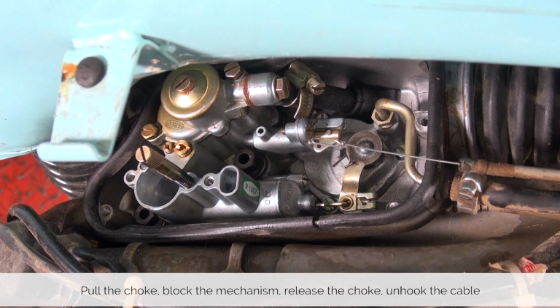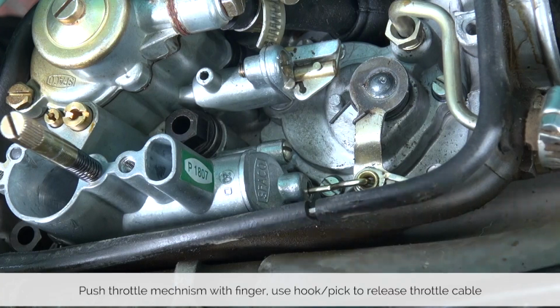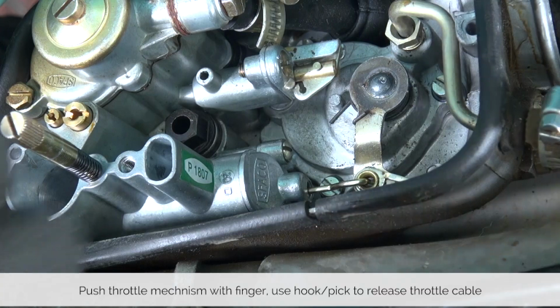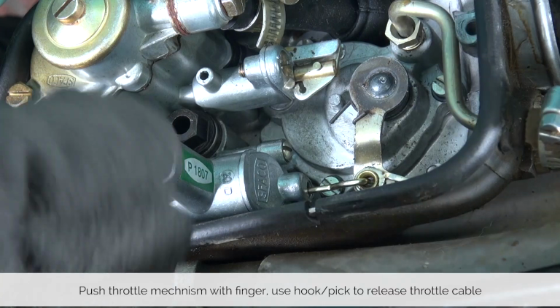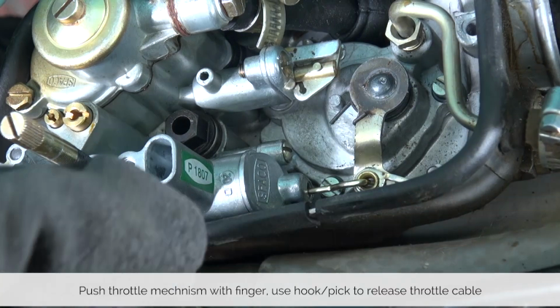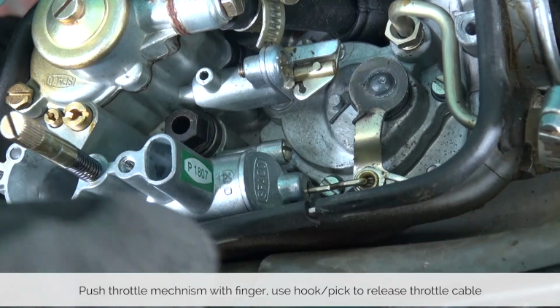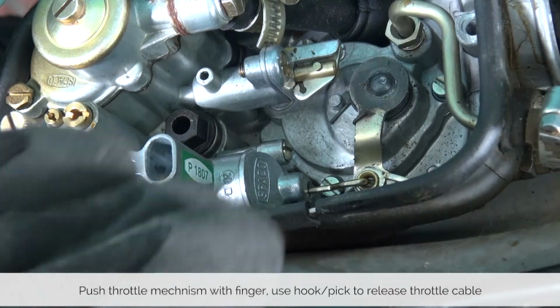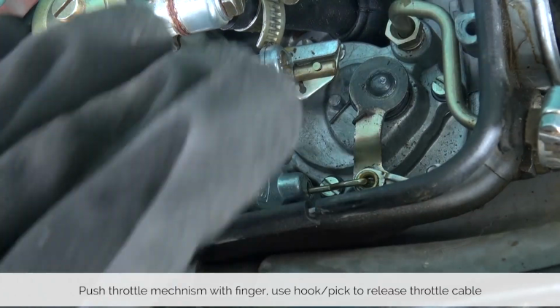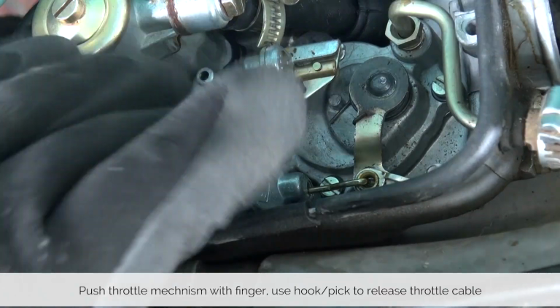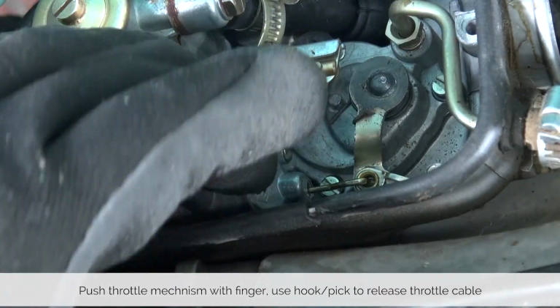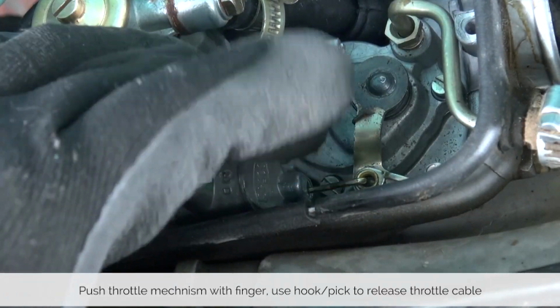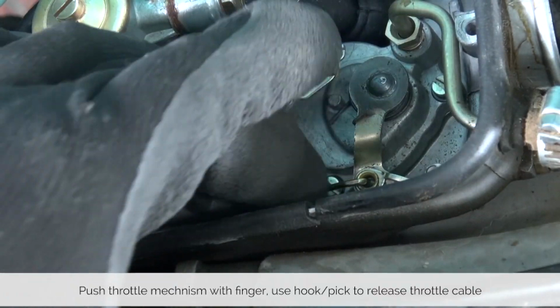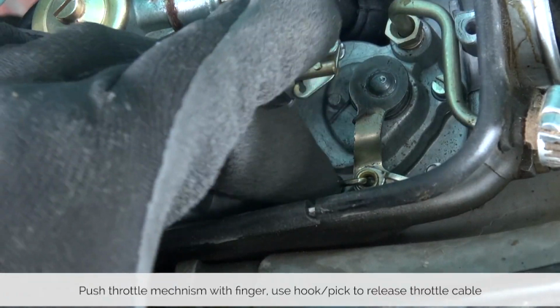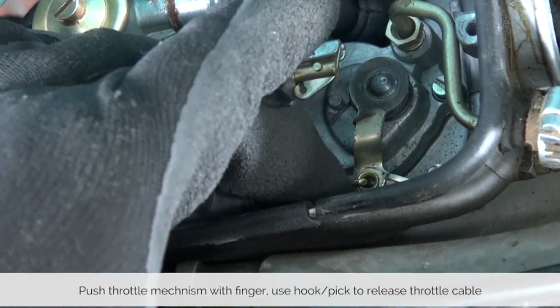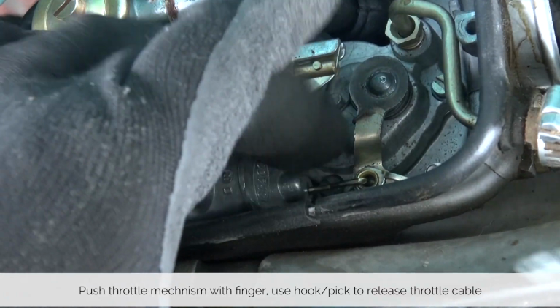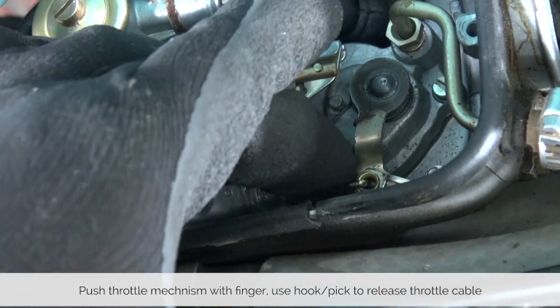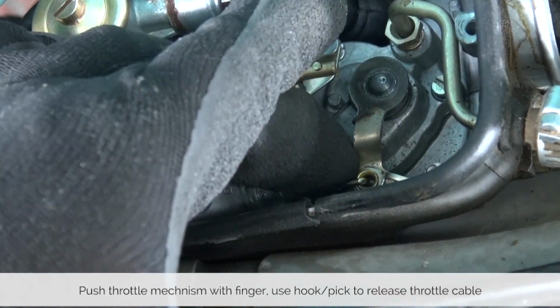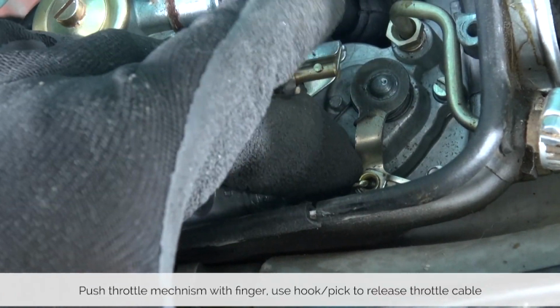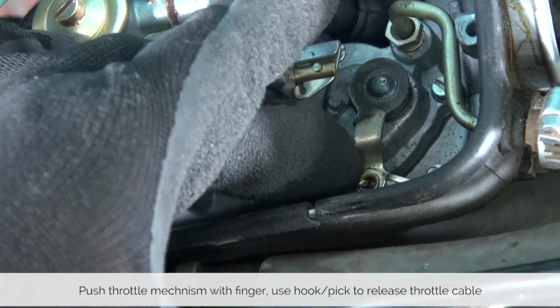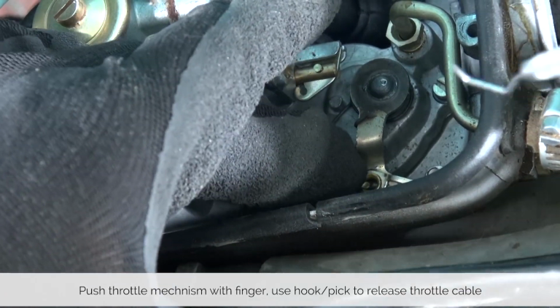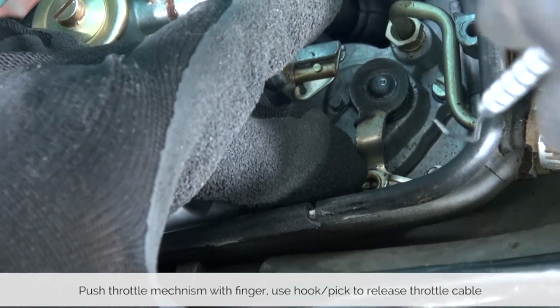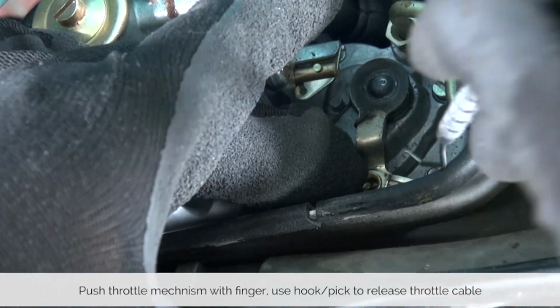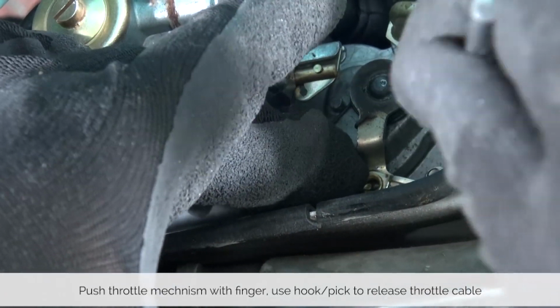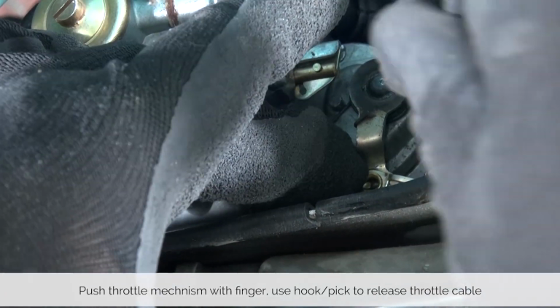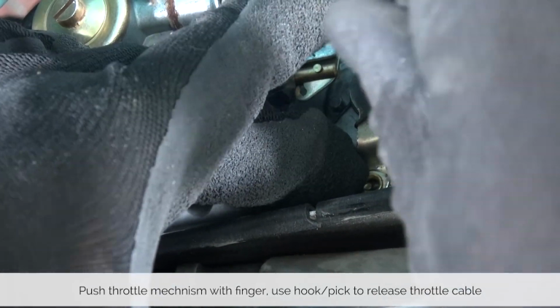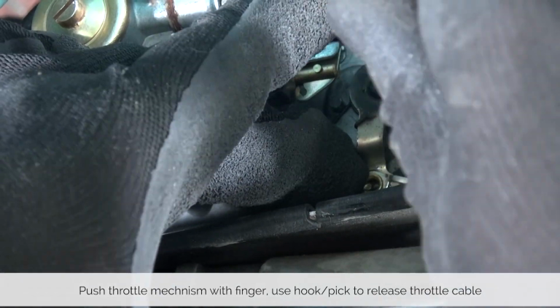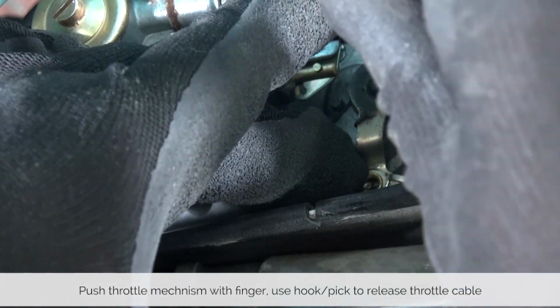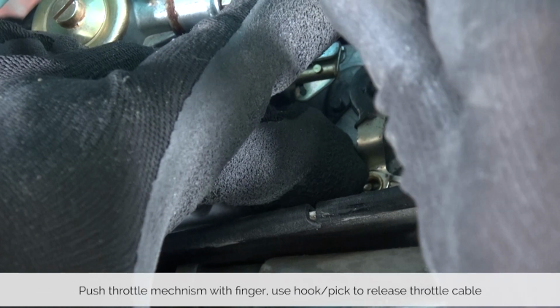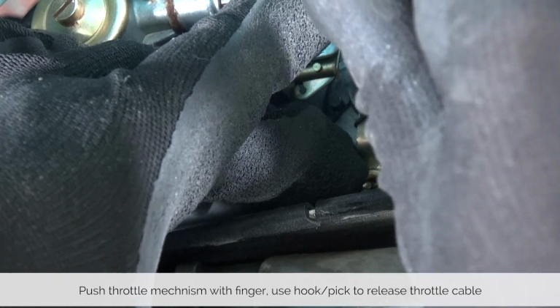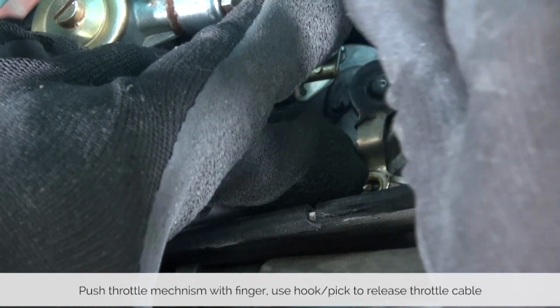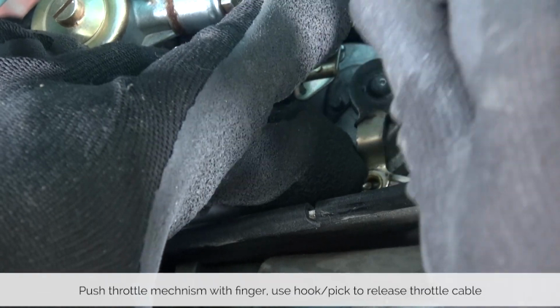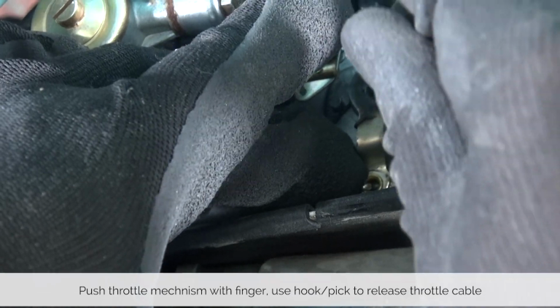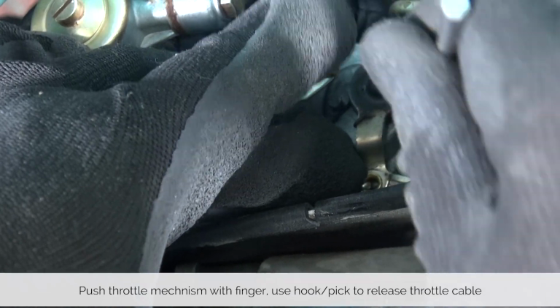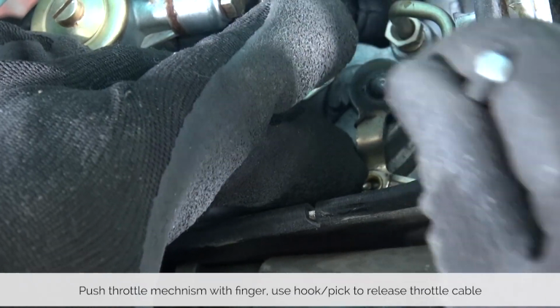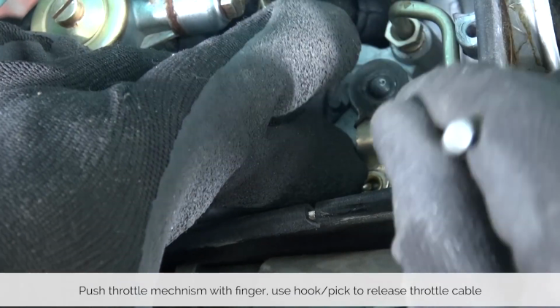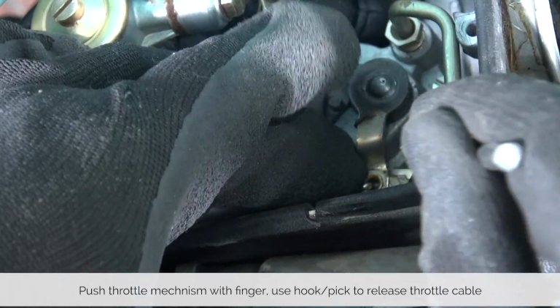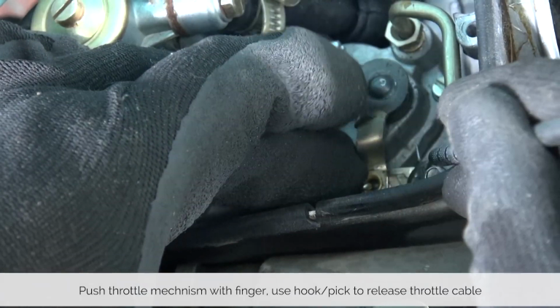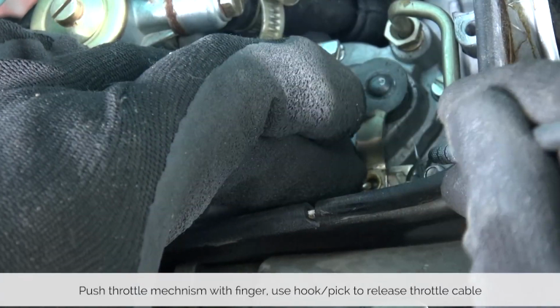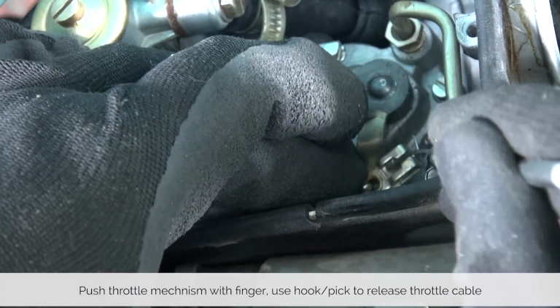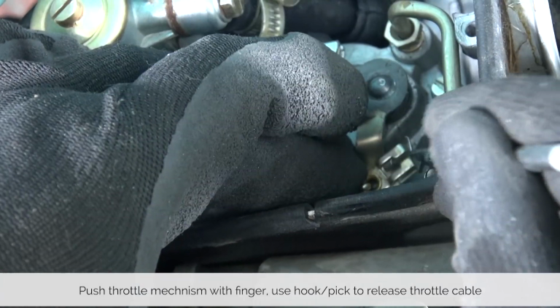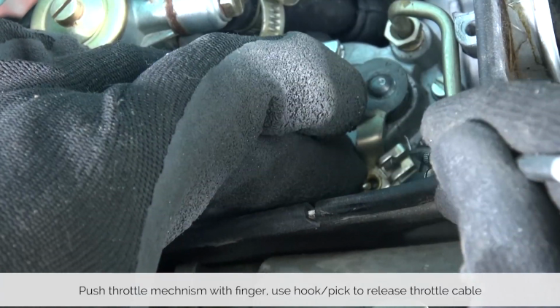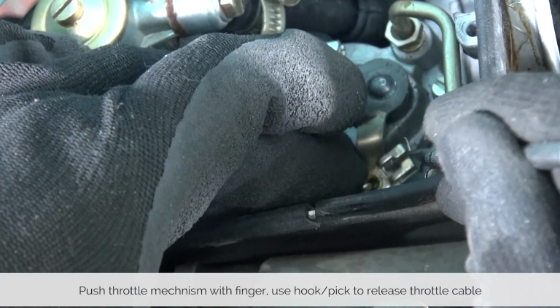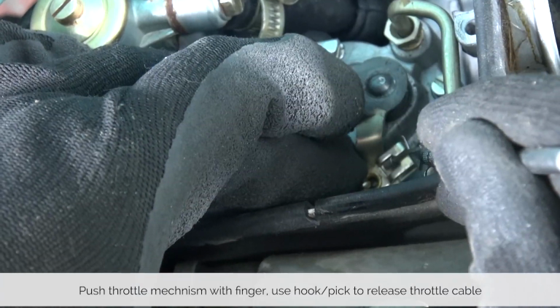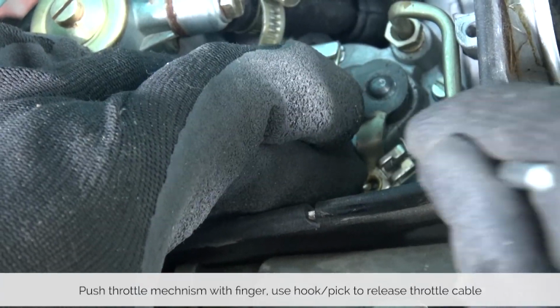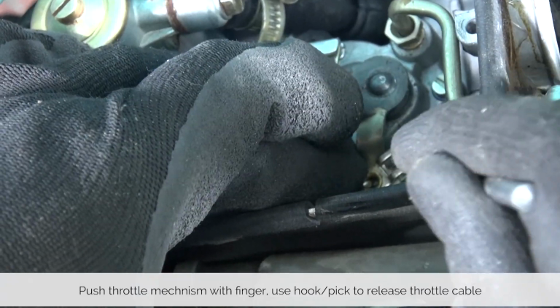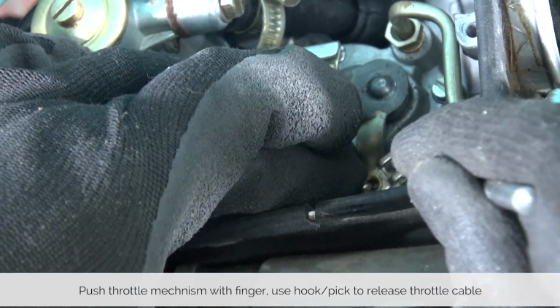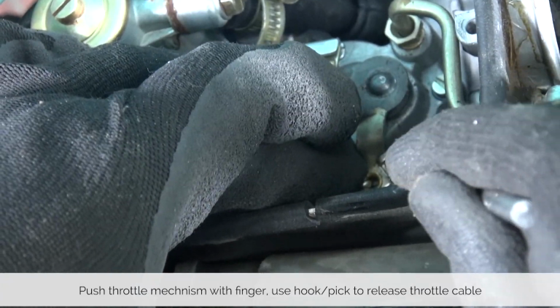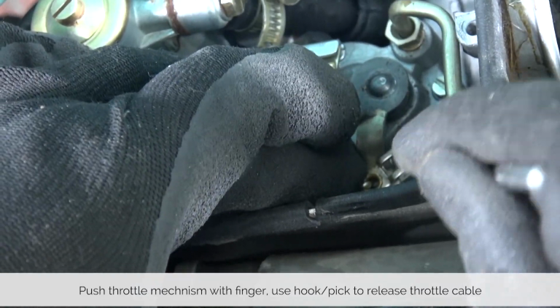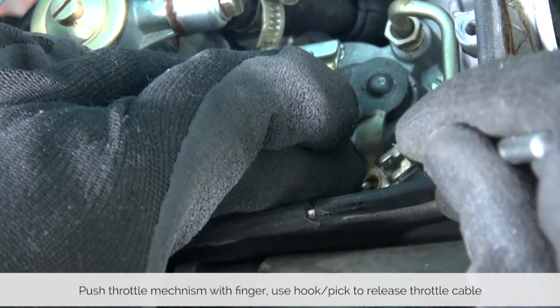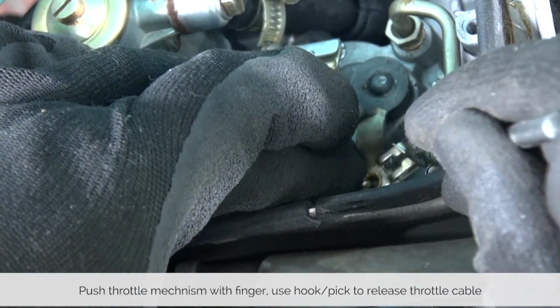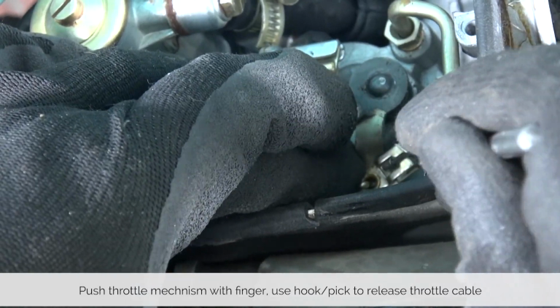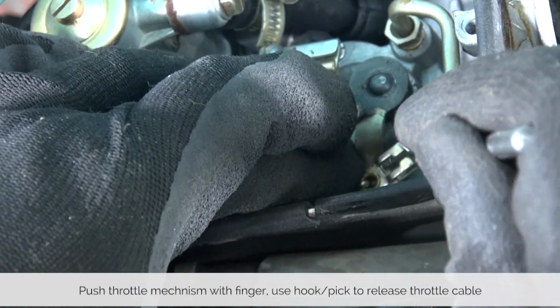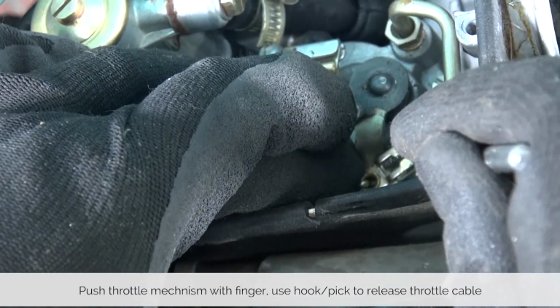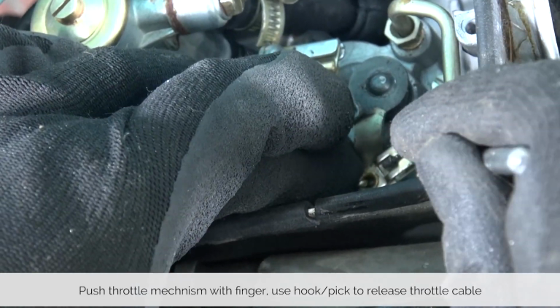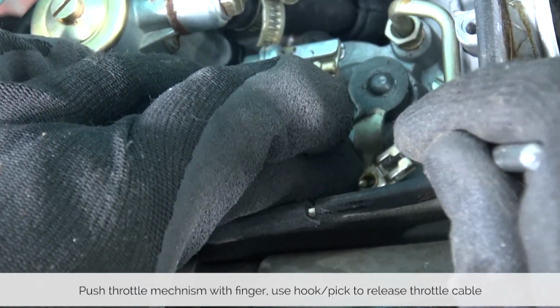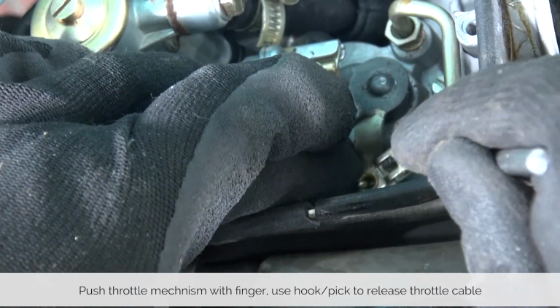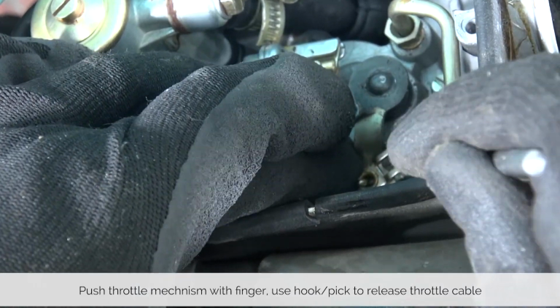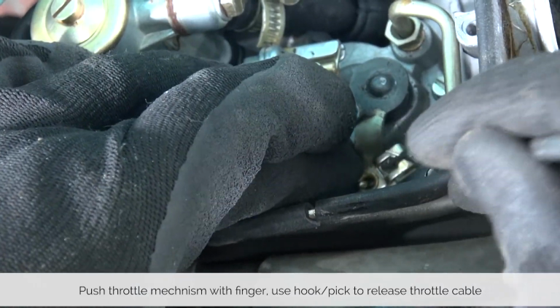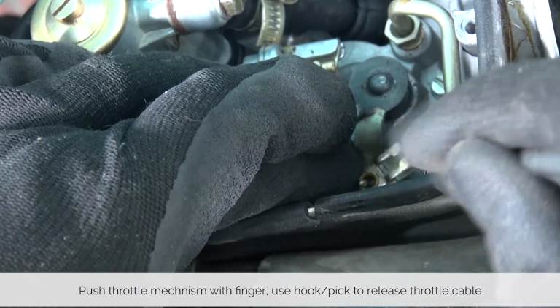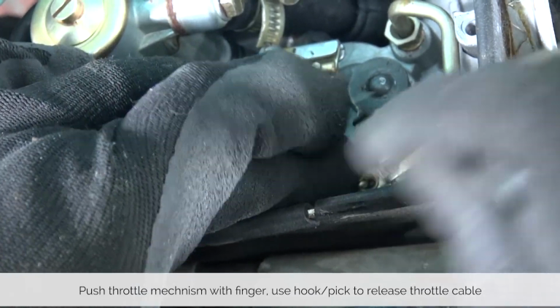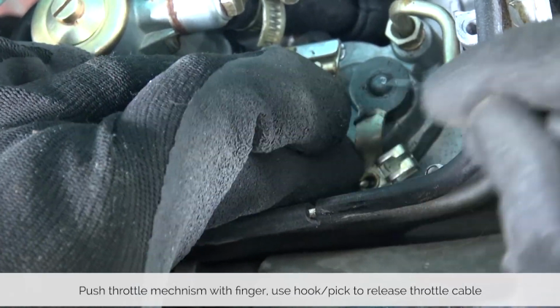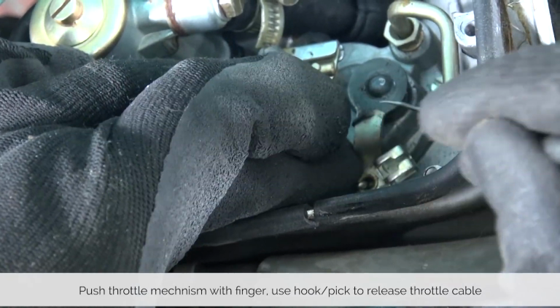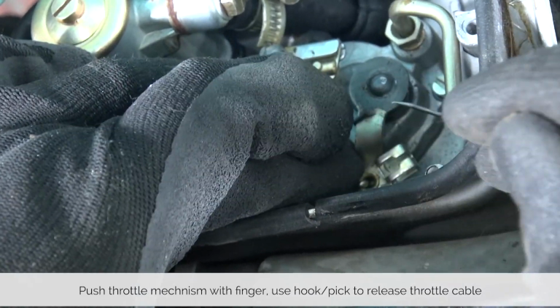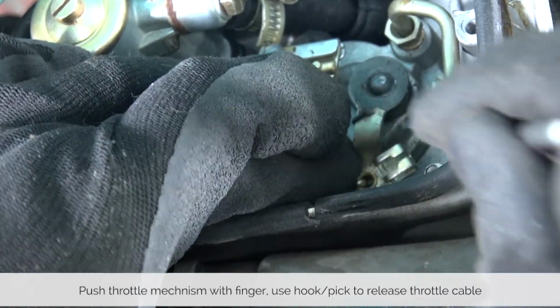The throttle cable with a little bit of pressure can be loosened with tension, and then with a small pick or a hook you can pop it right out.